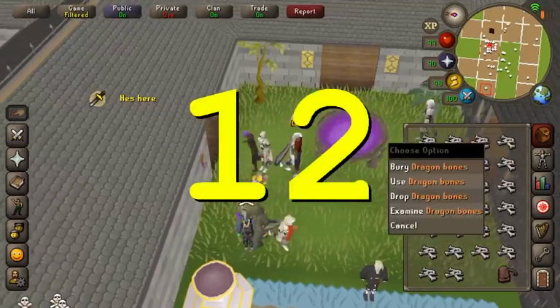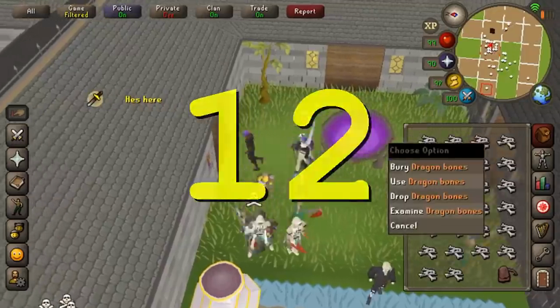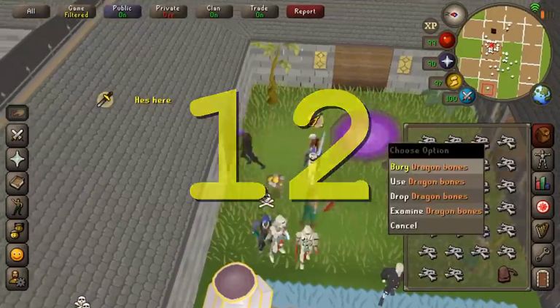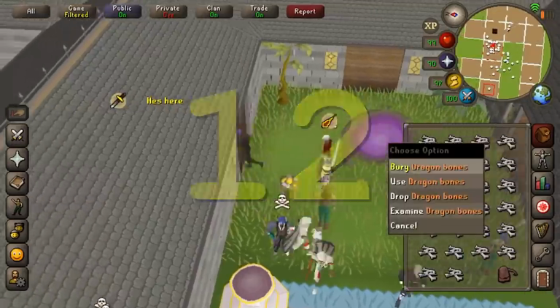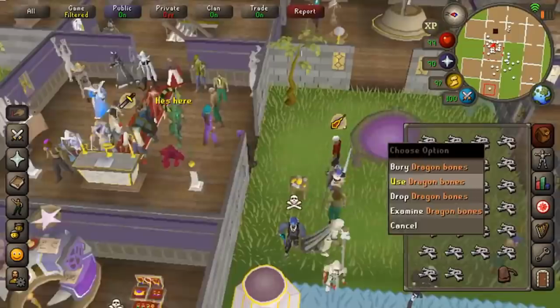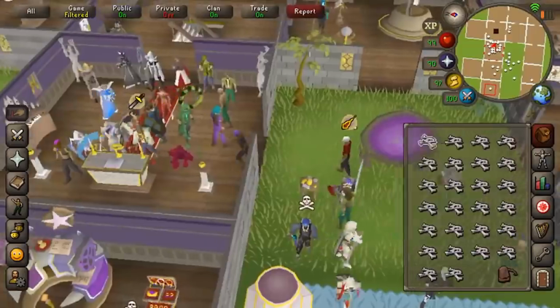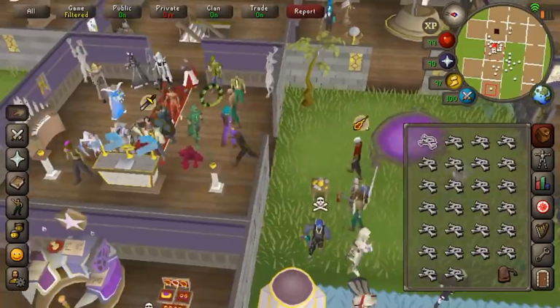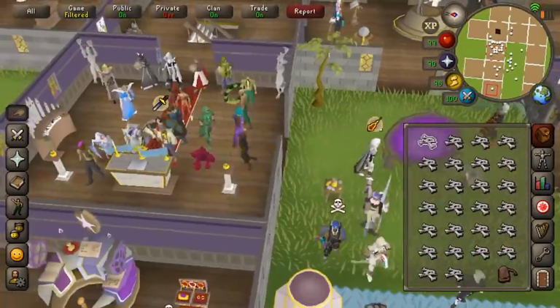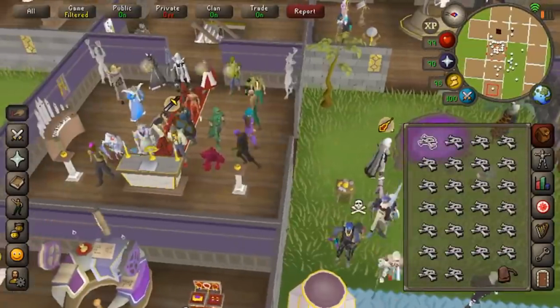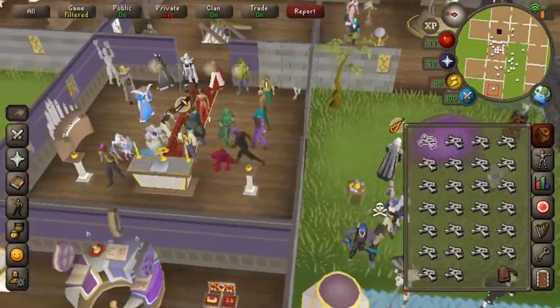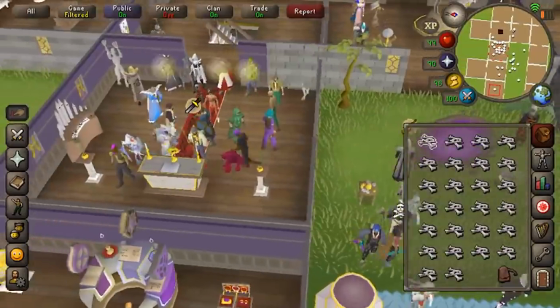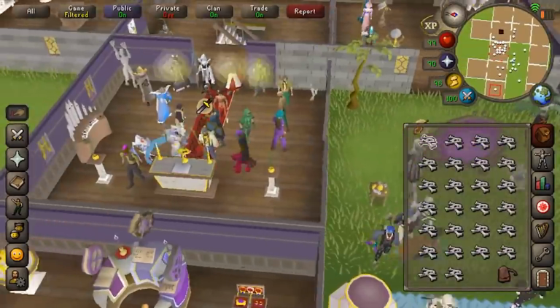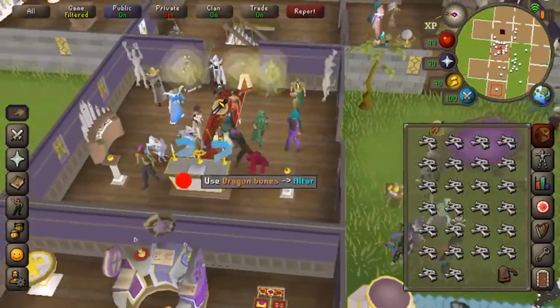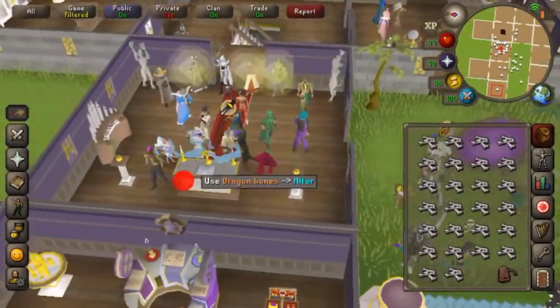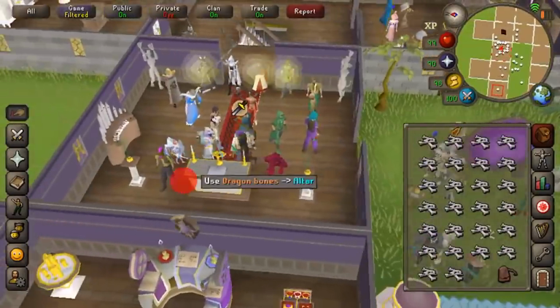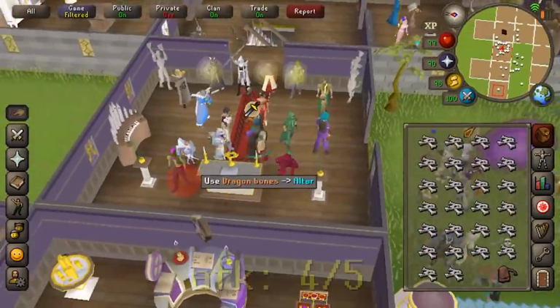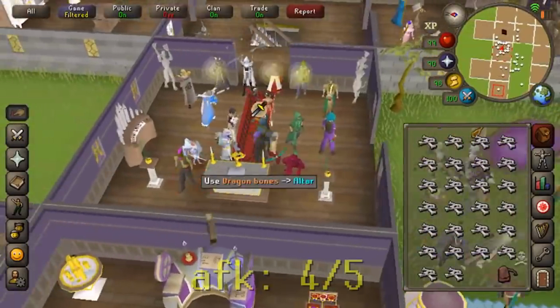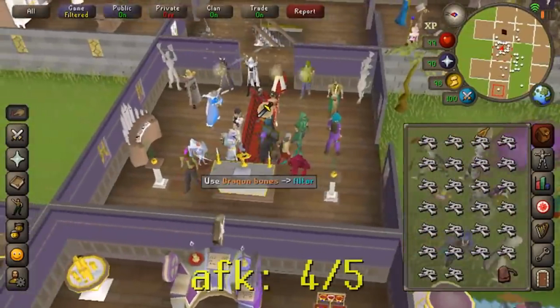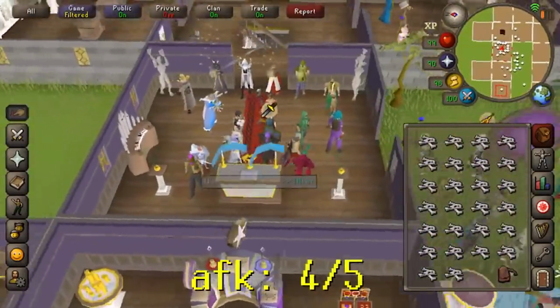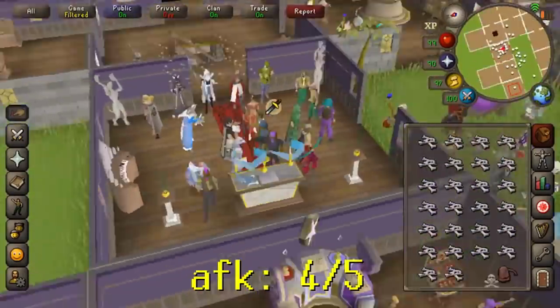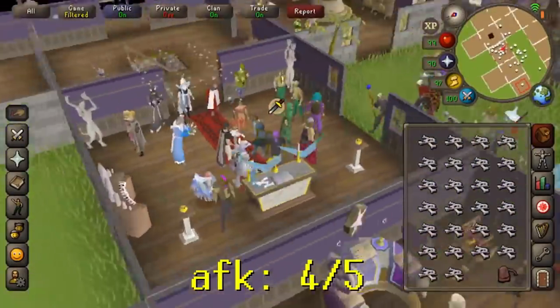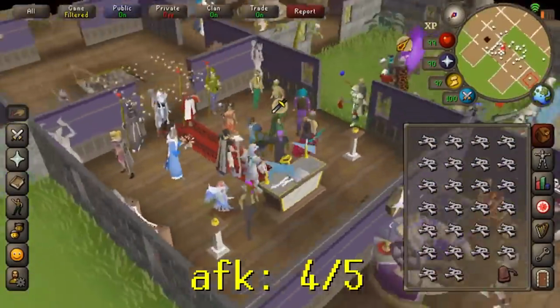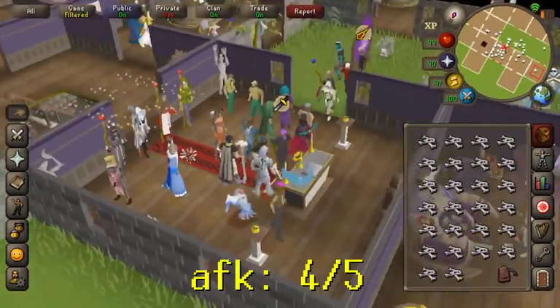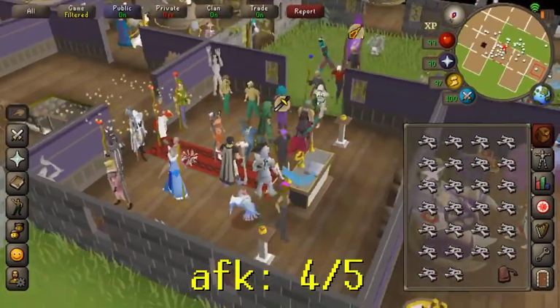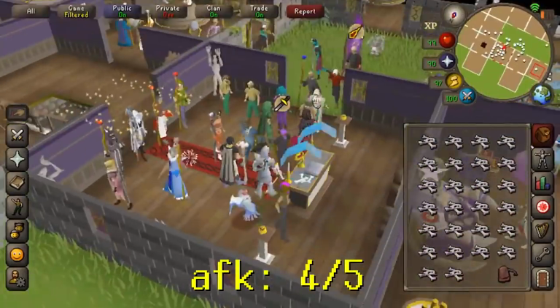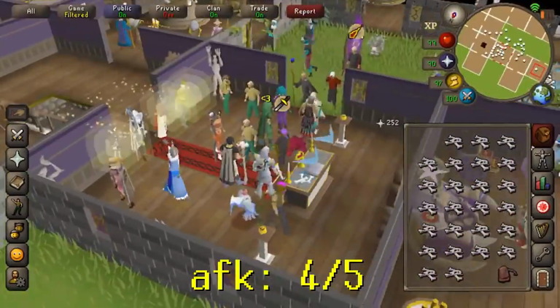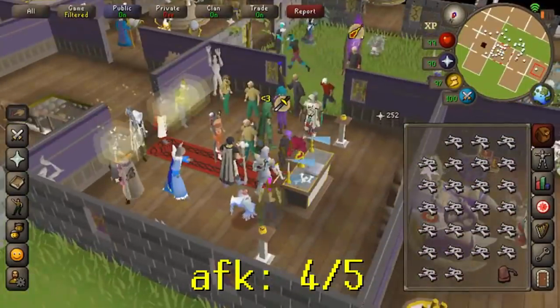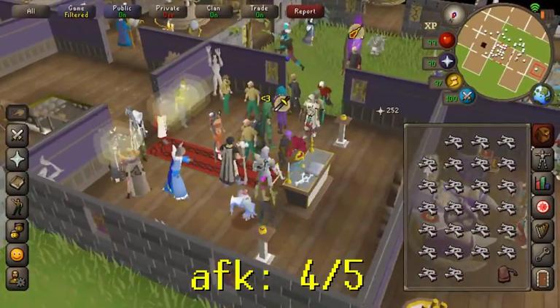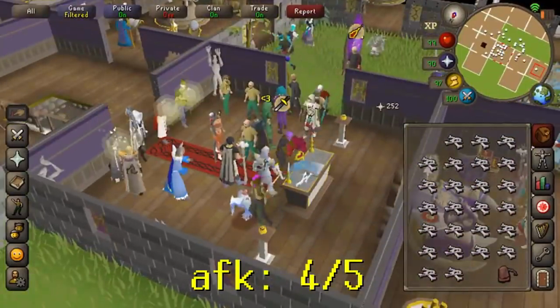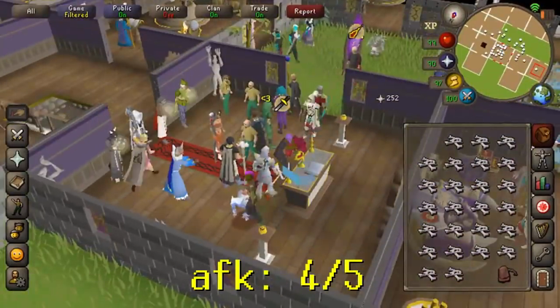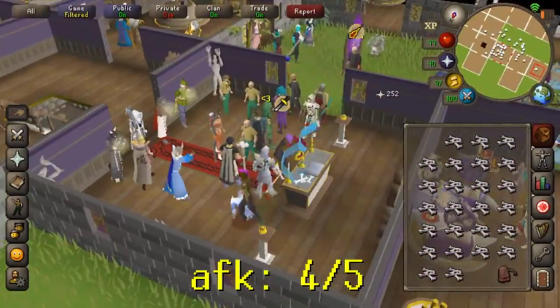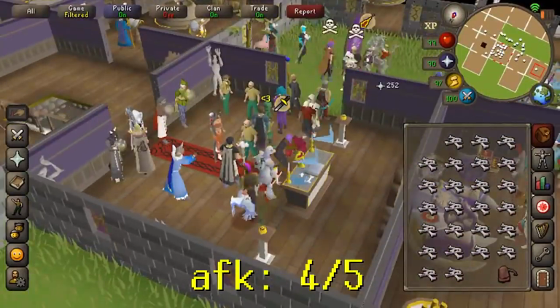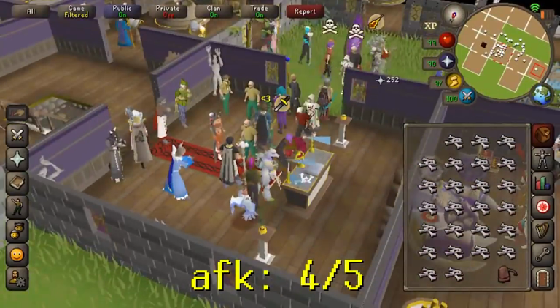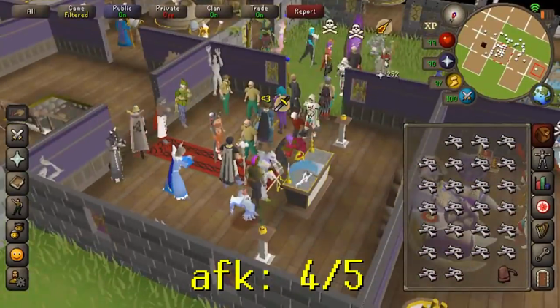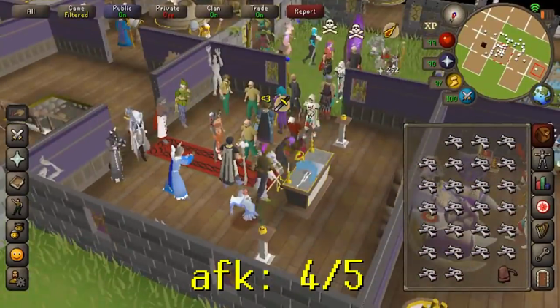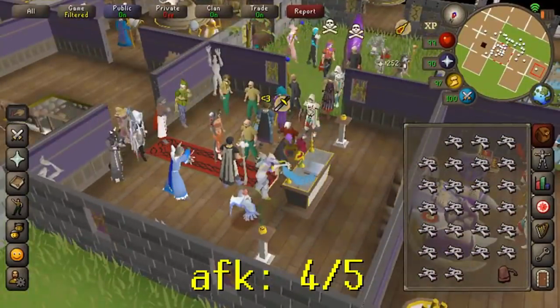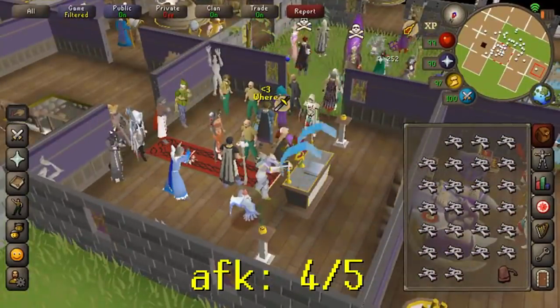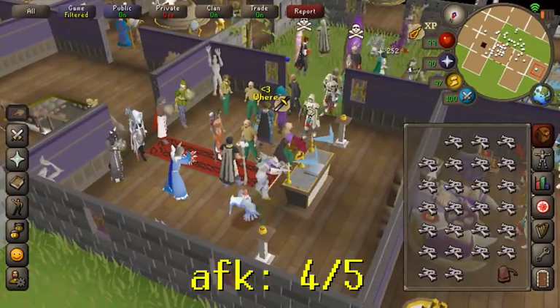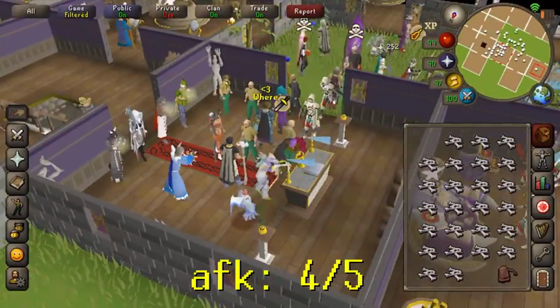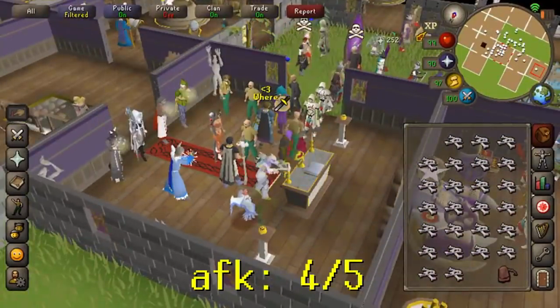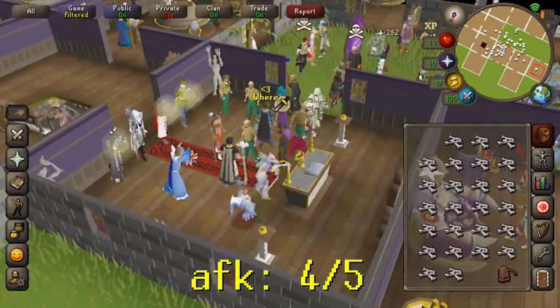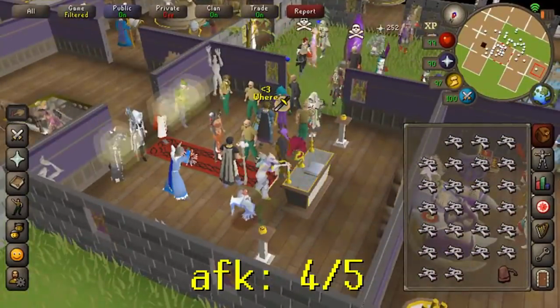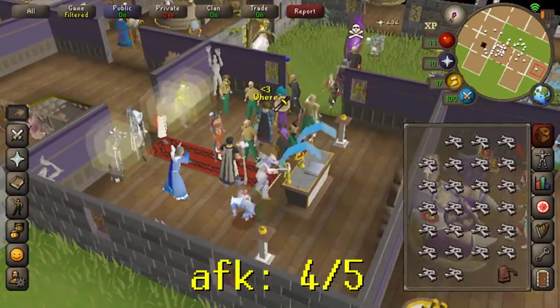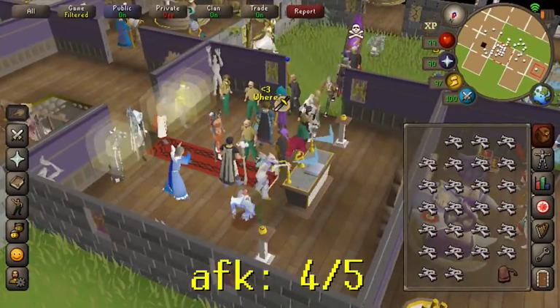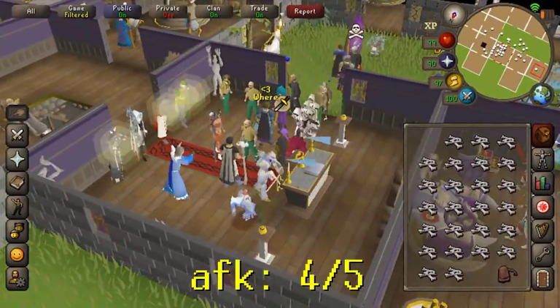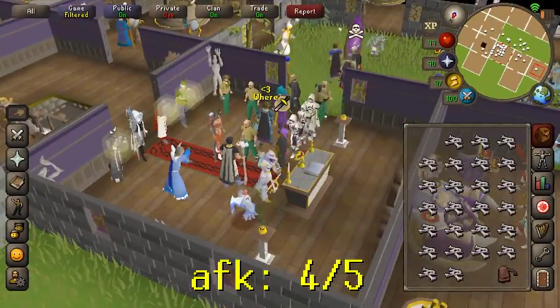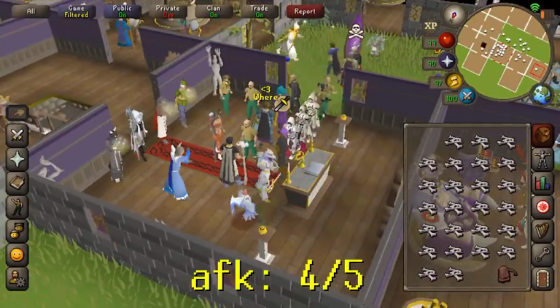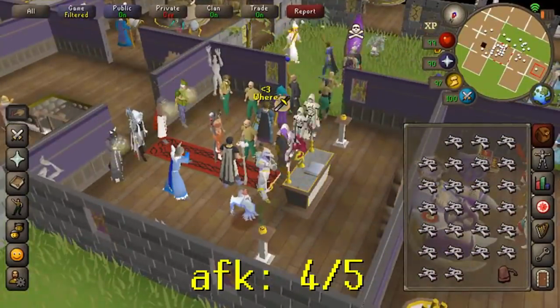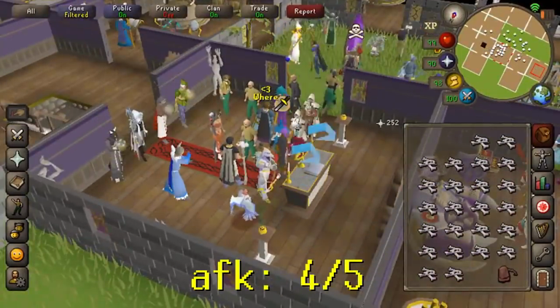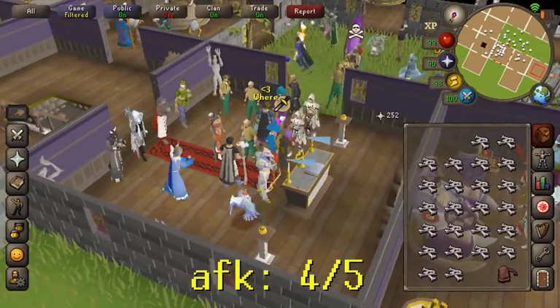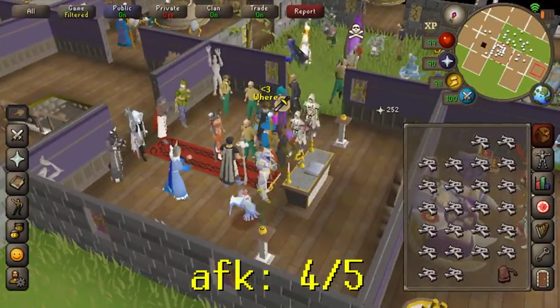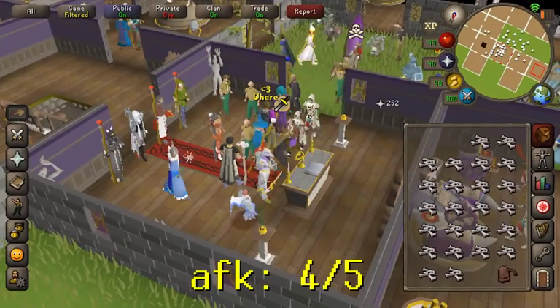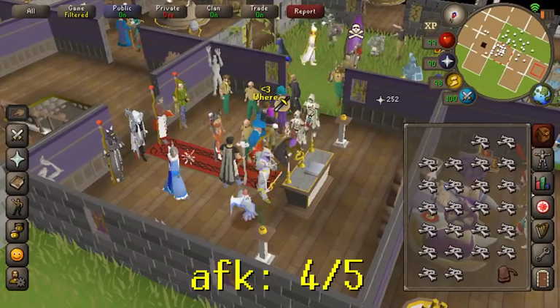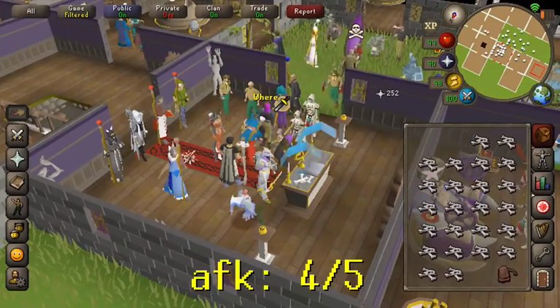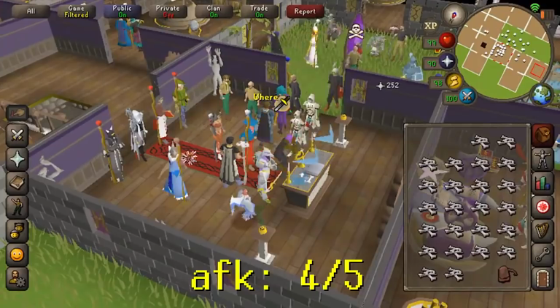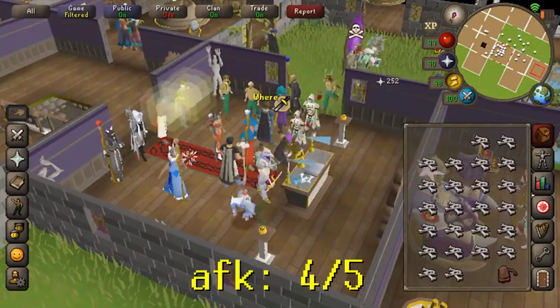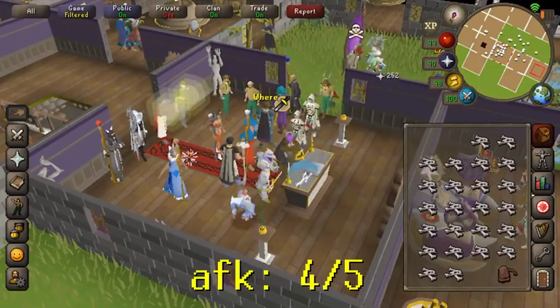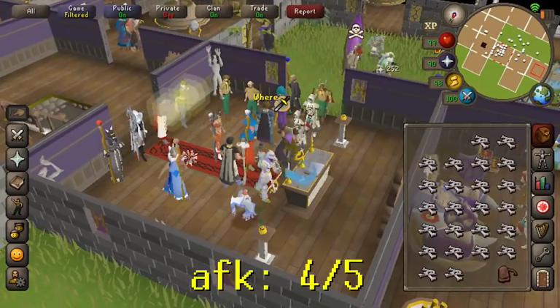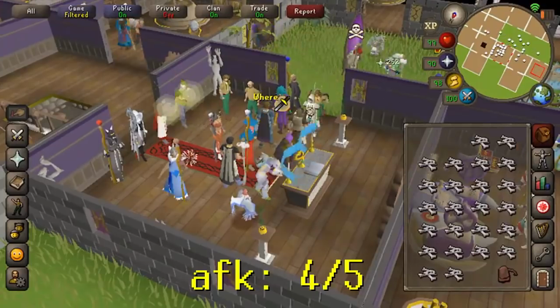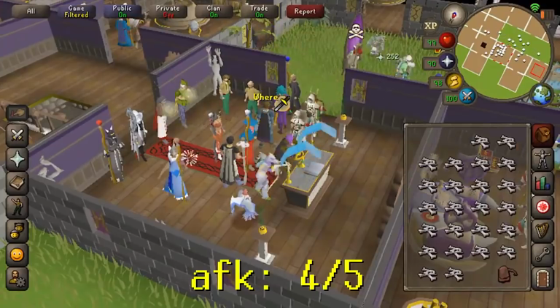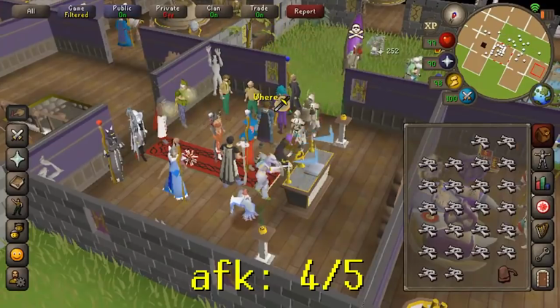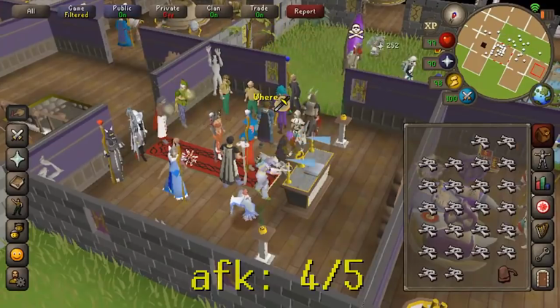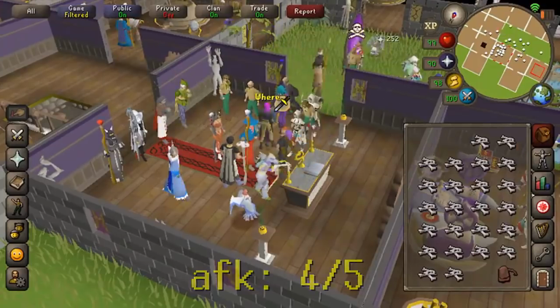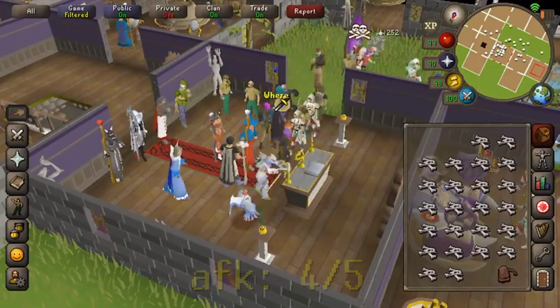AFKing dragon bones on a gilded altar gives 250,000 prayer XP per hour and you can AFK for a minute at a time.